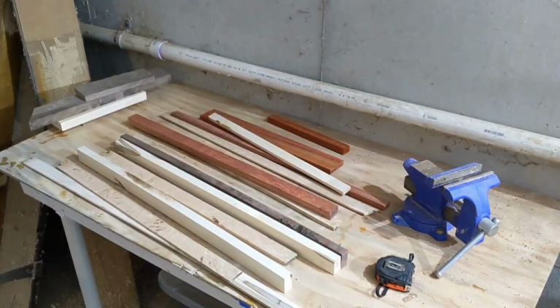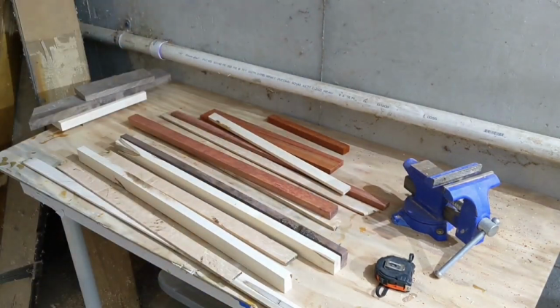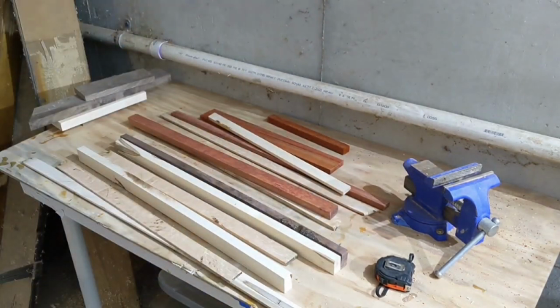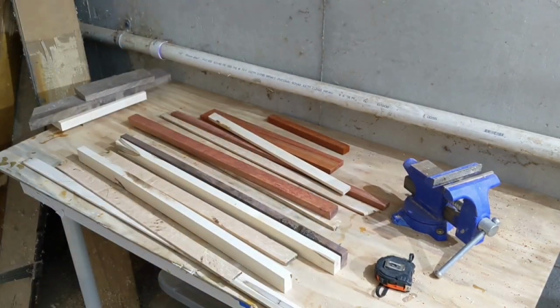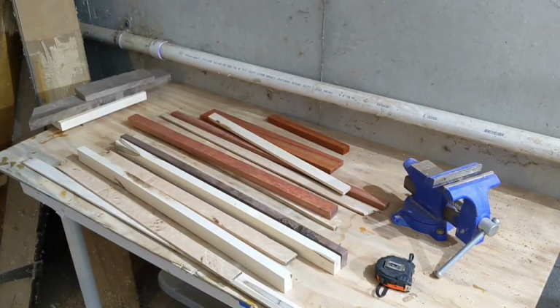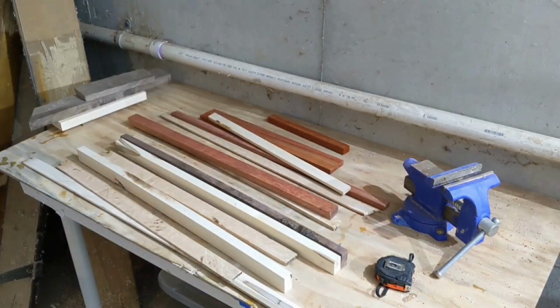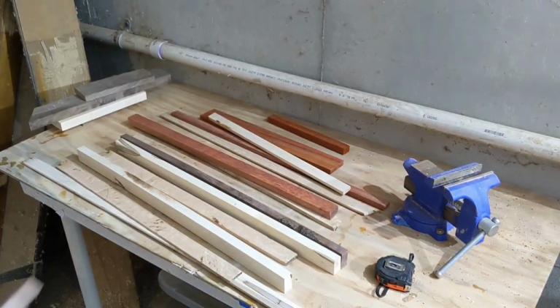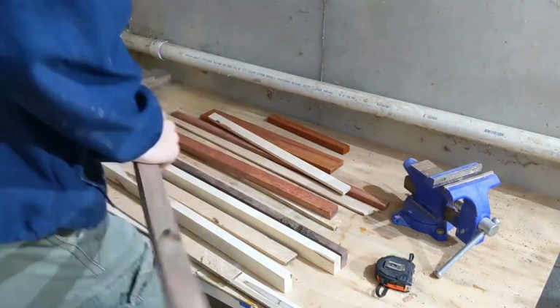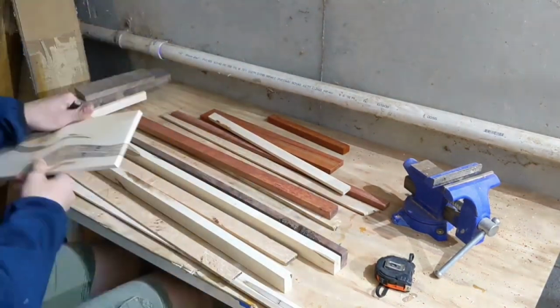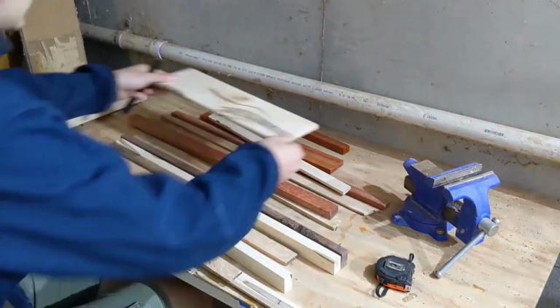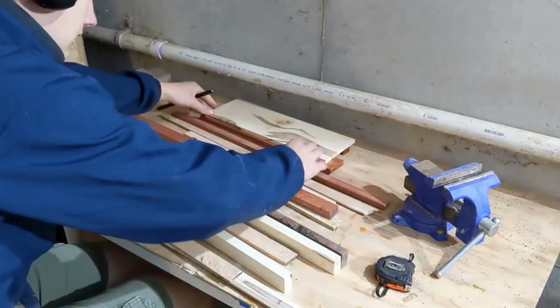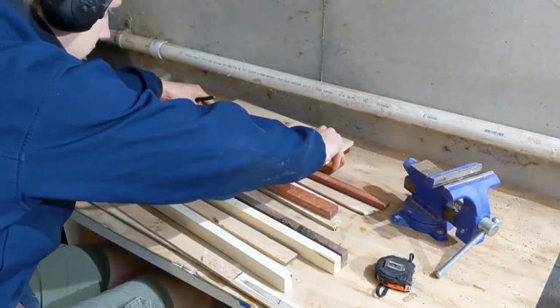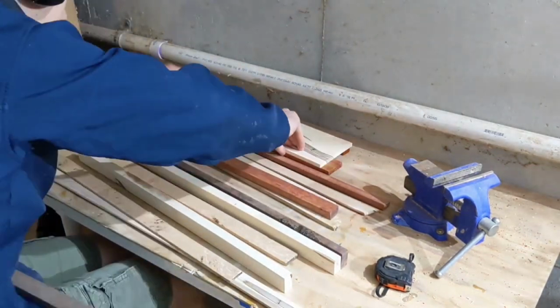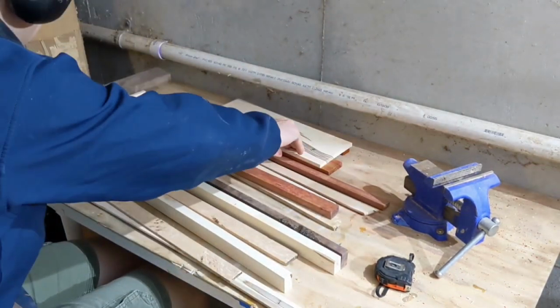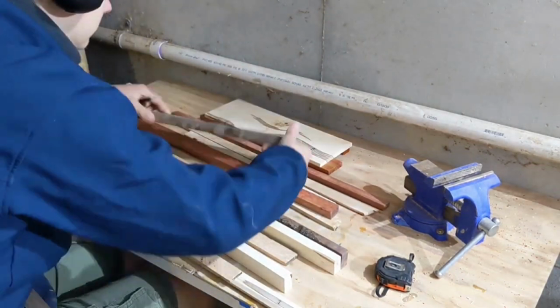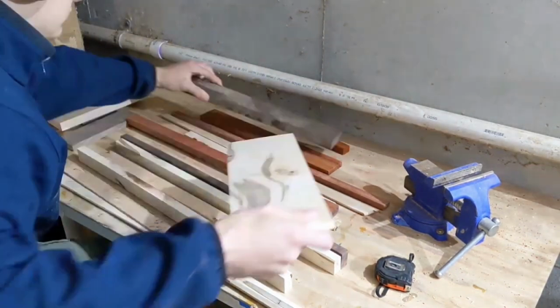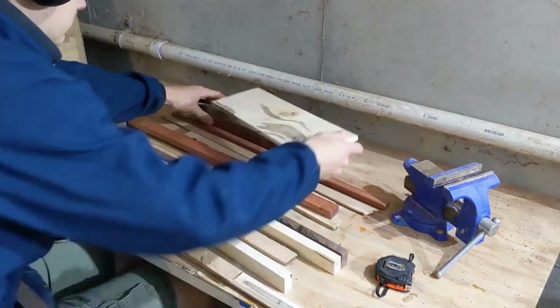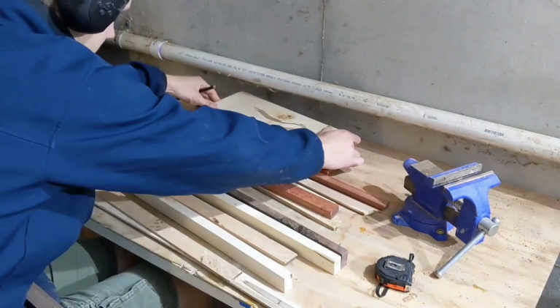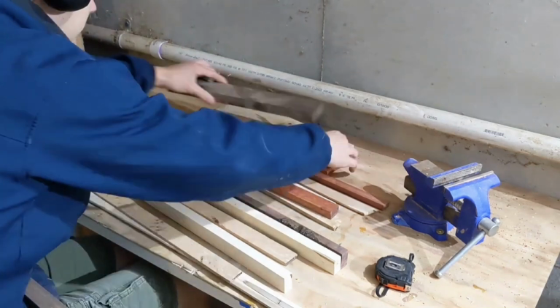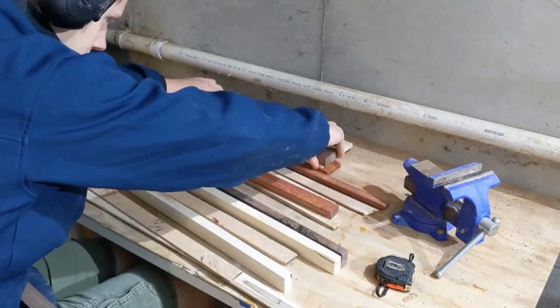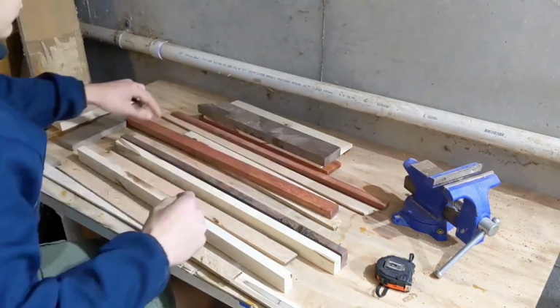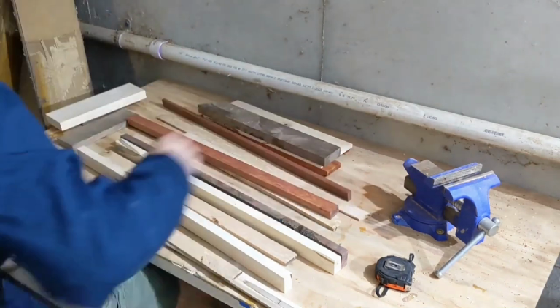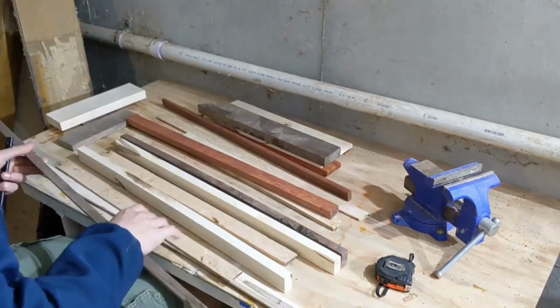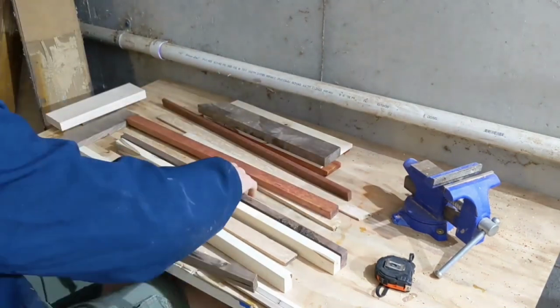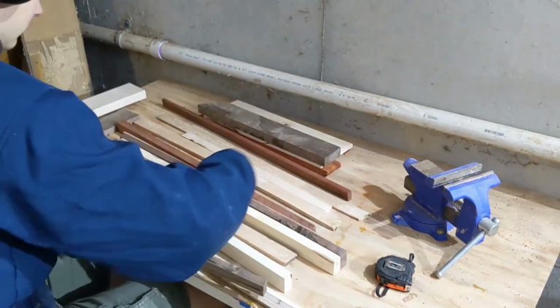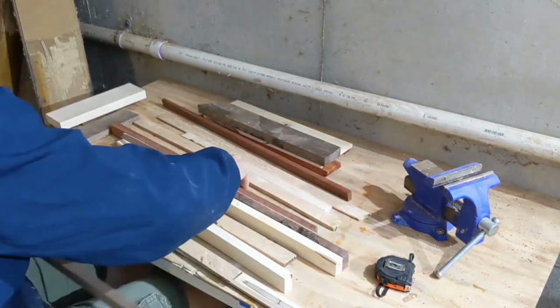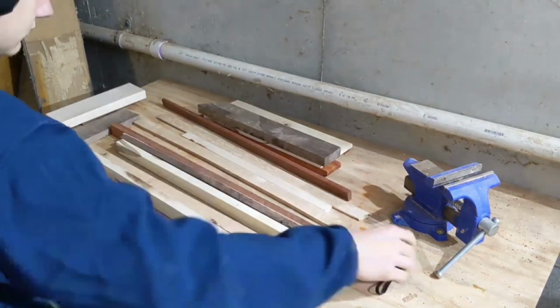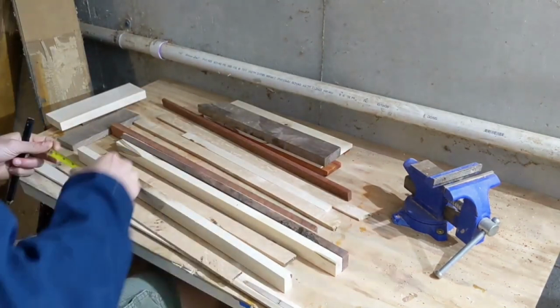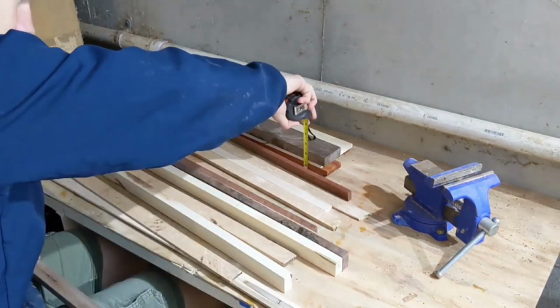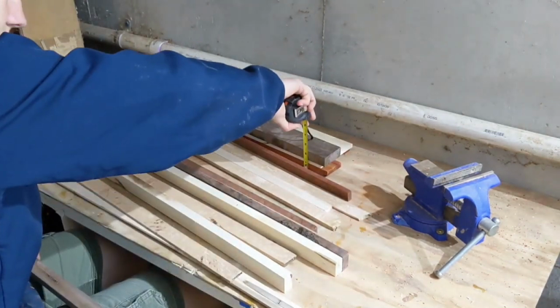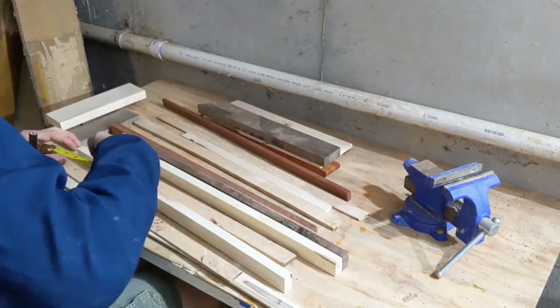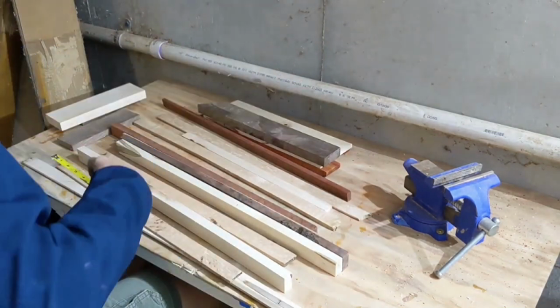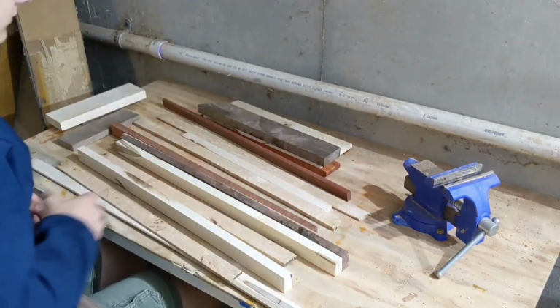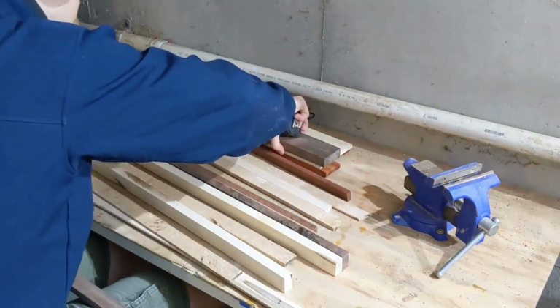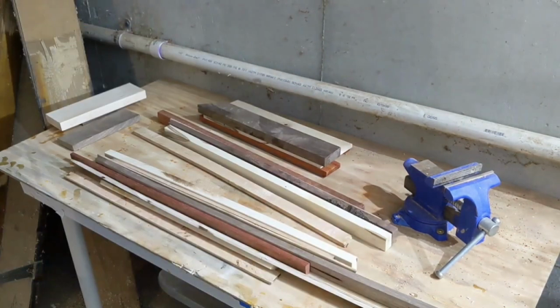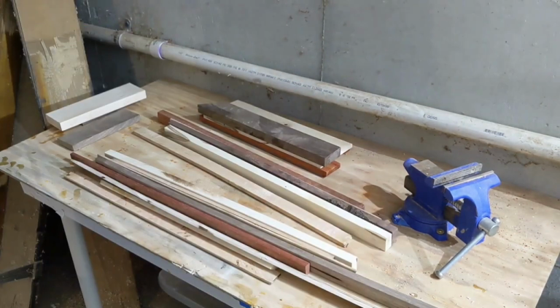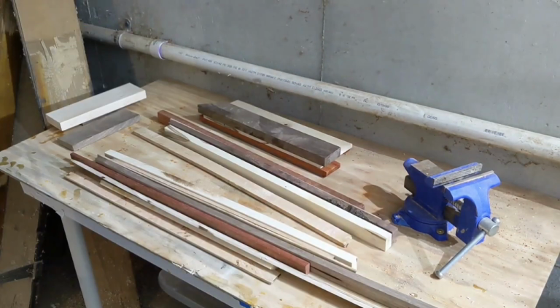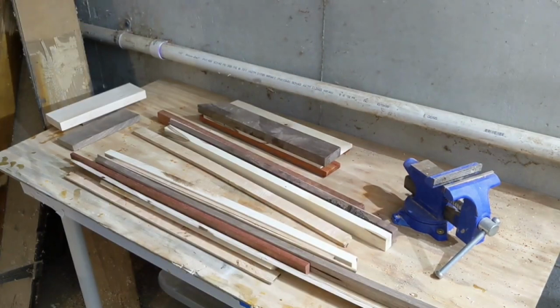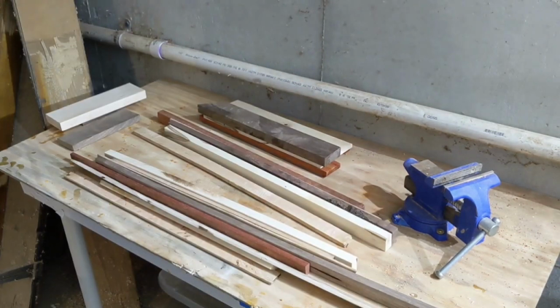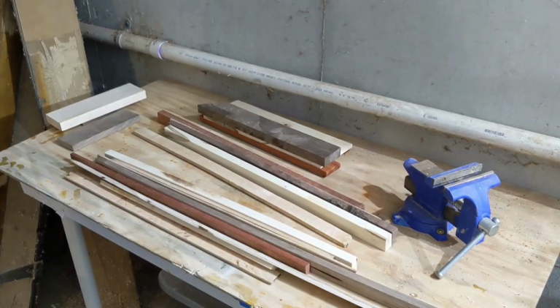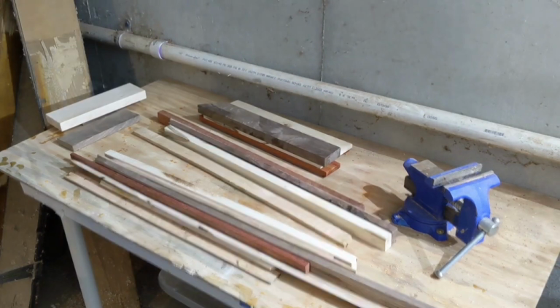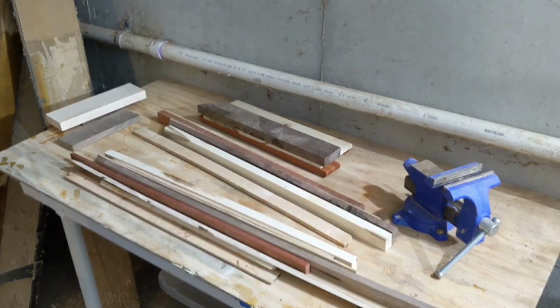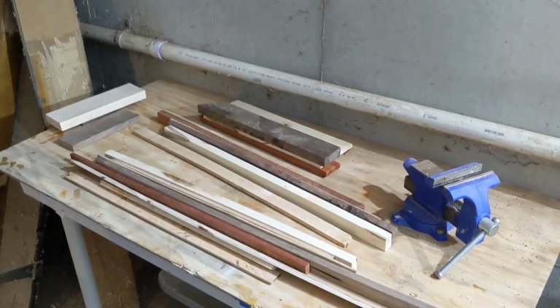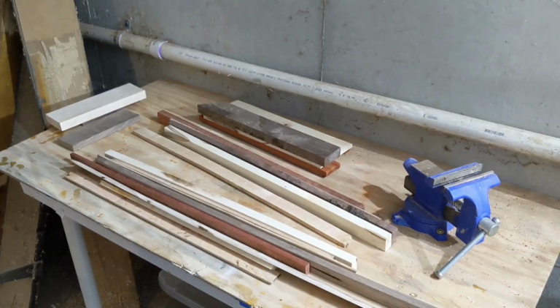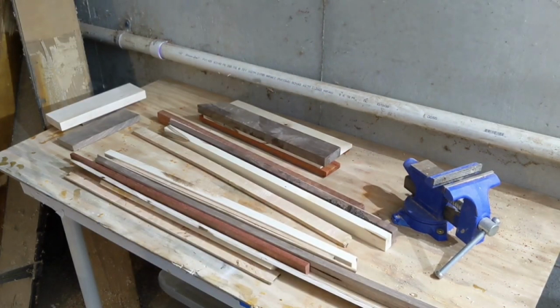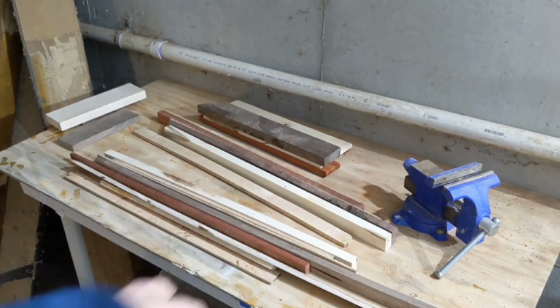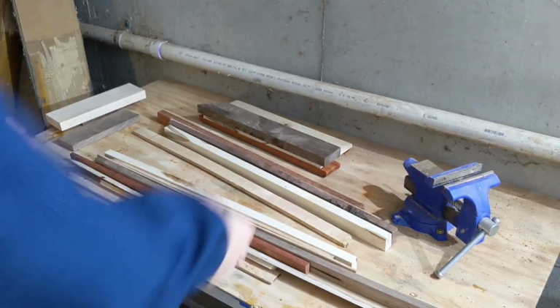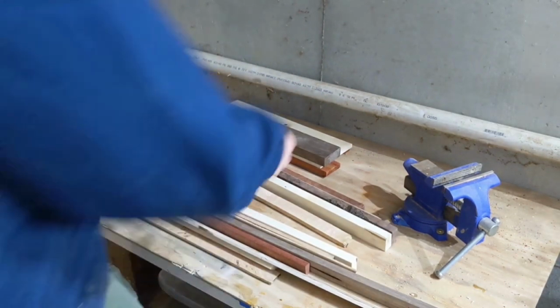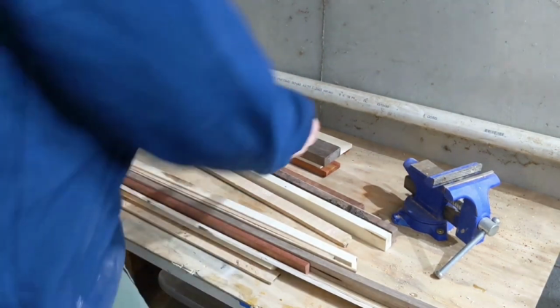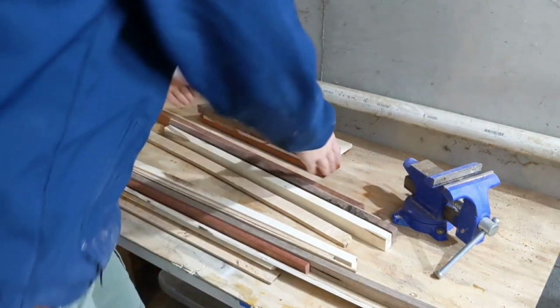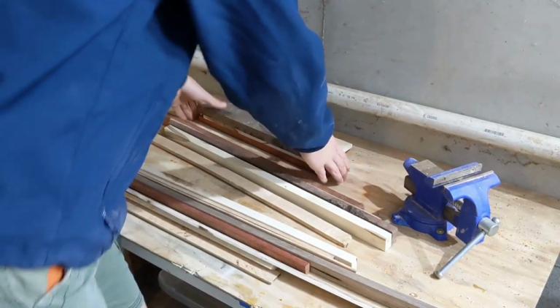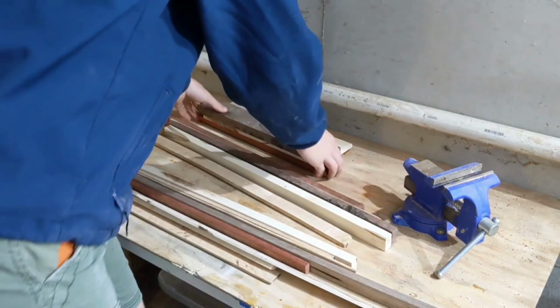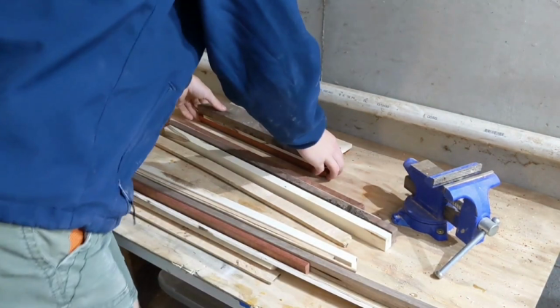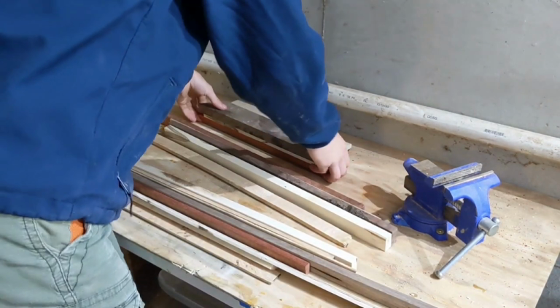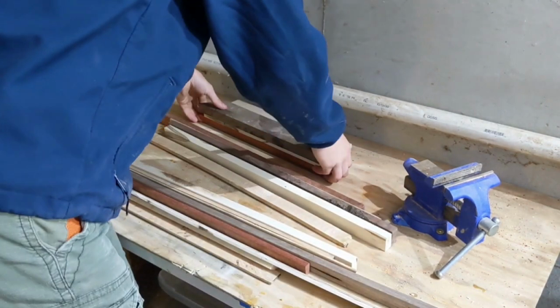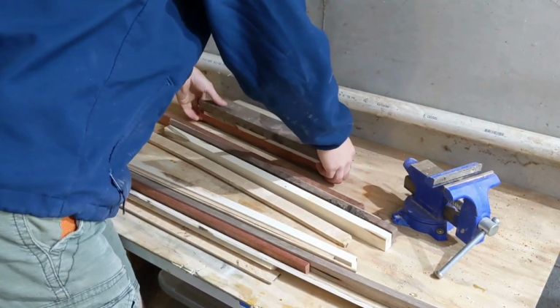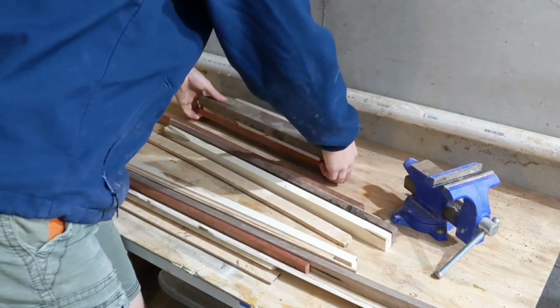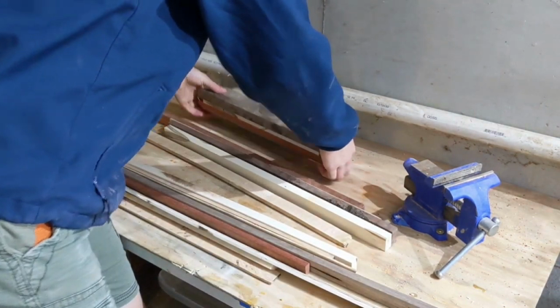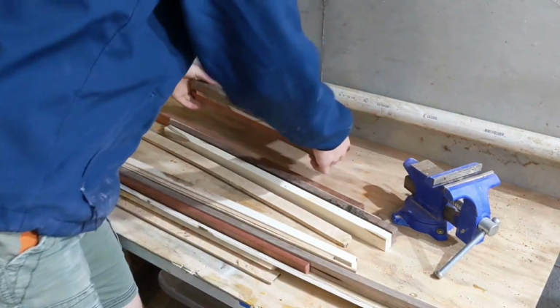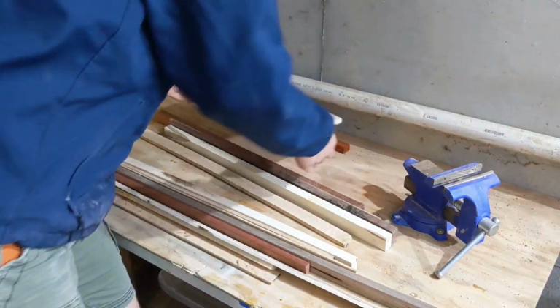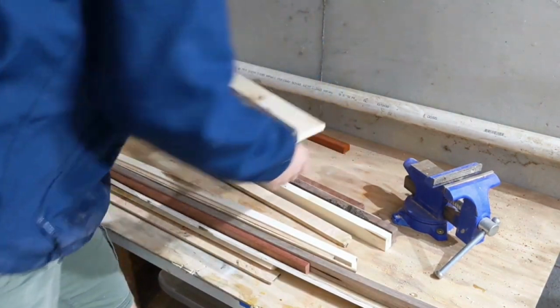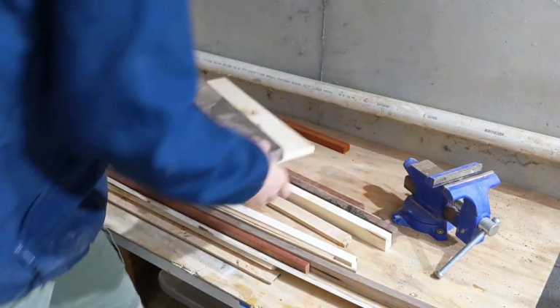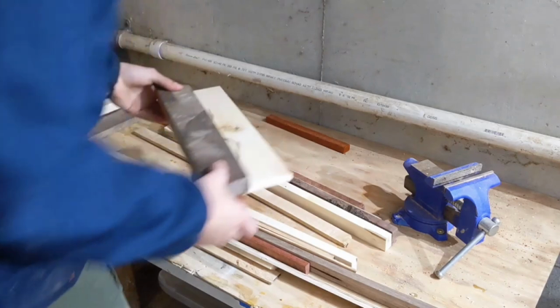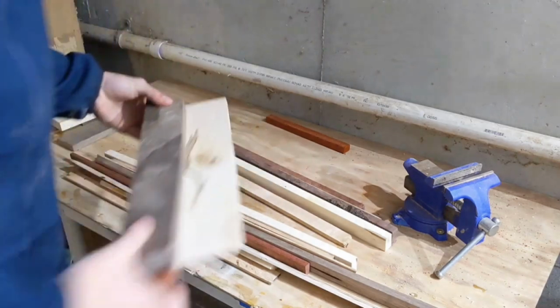So in today's video, I will be using some more scraps and carefully crafting a few keychains, because I can.